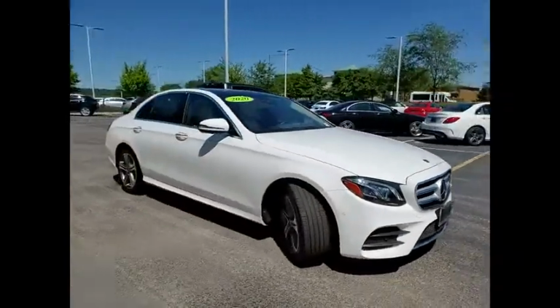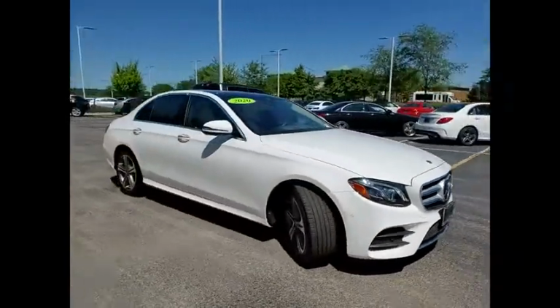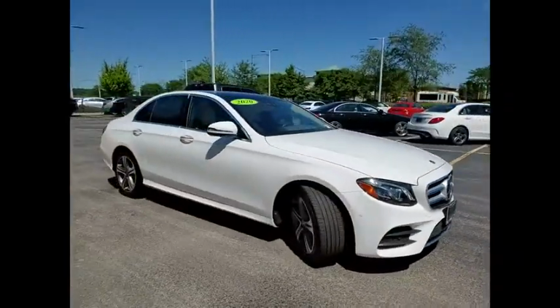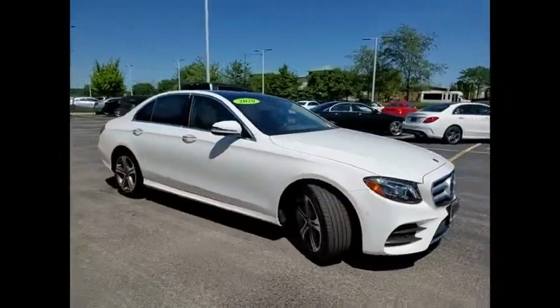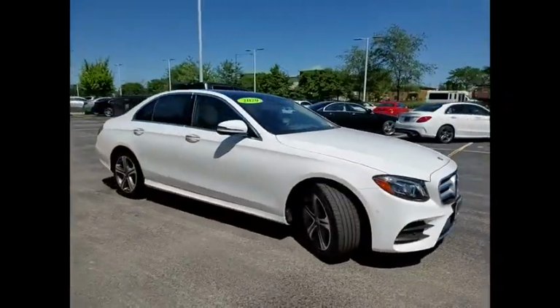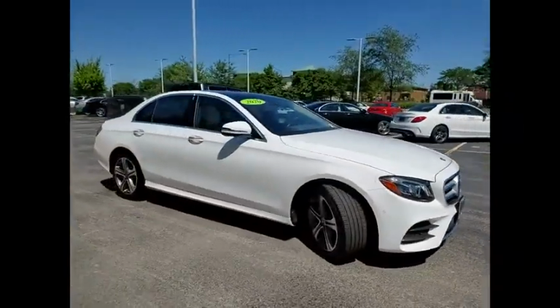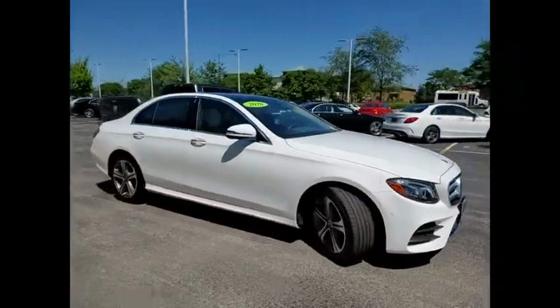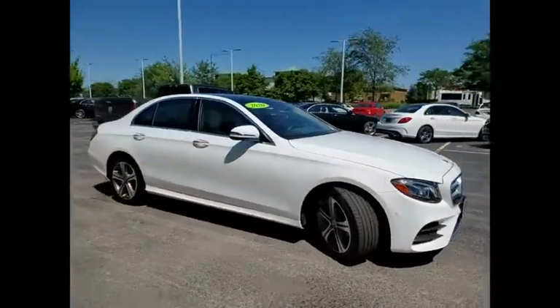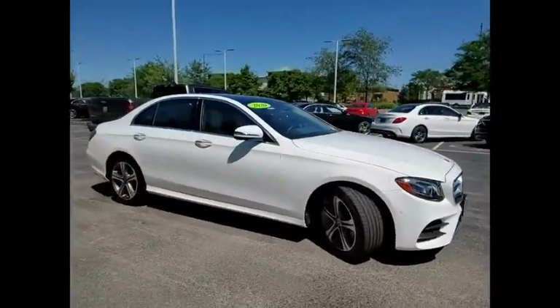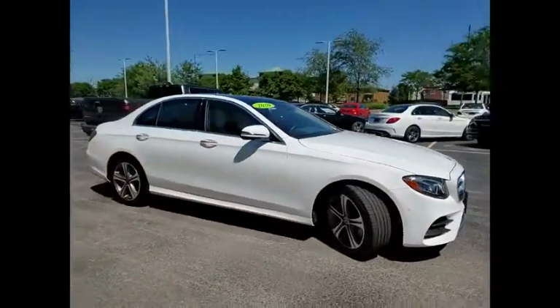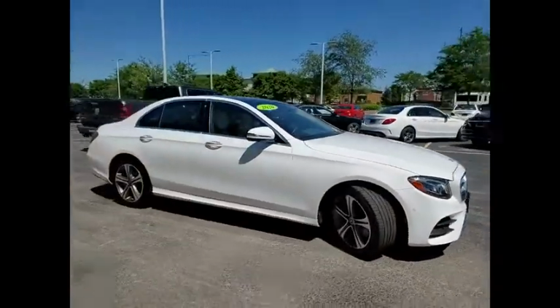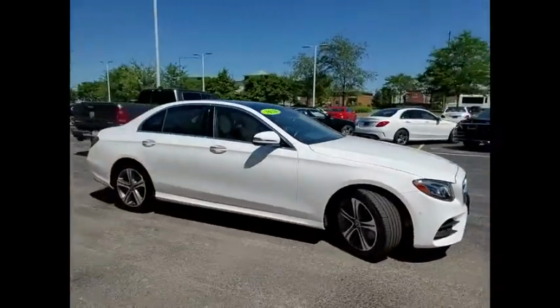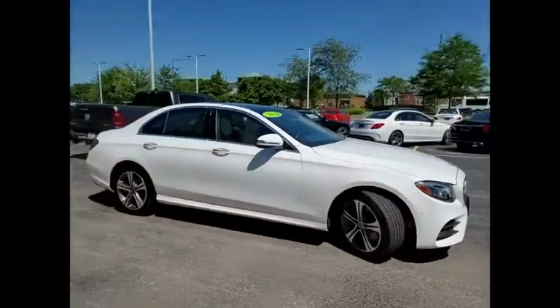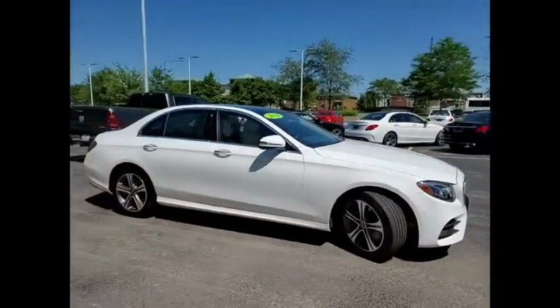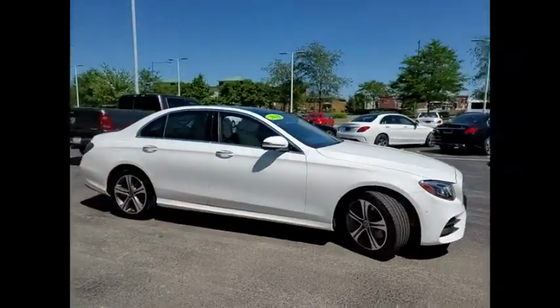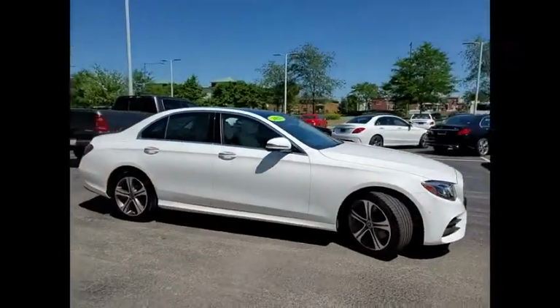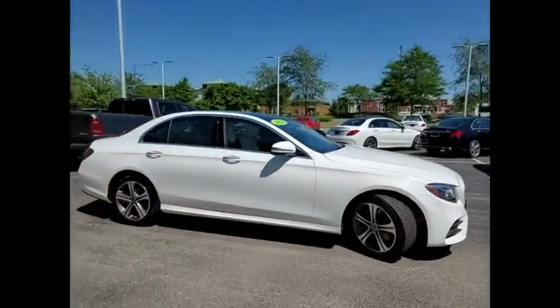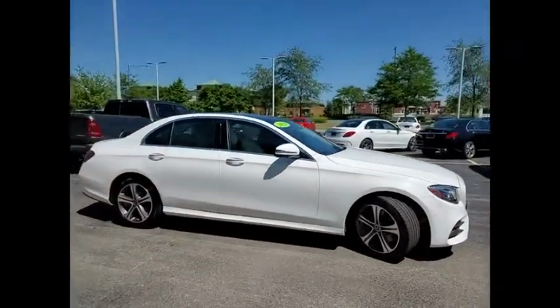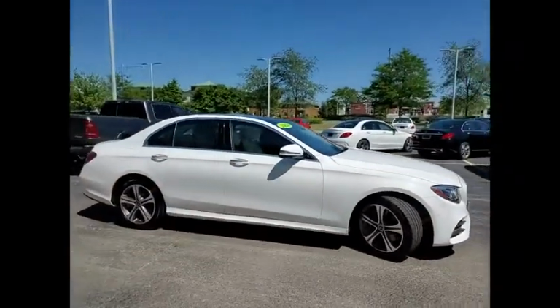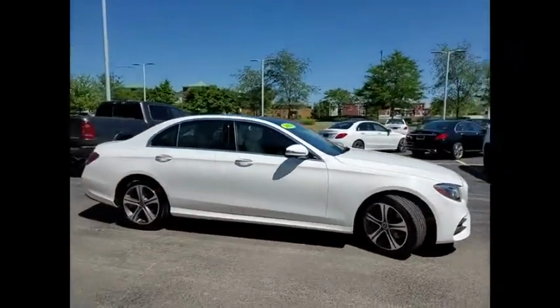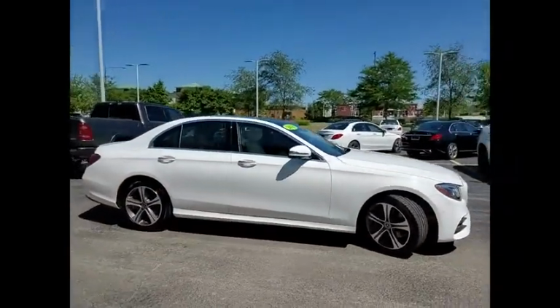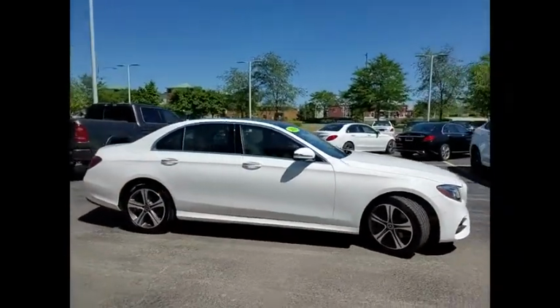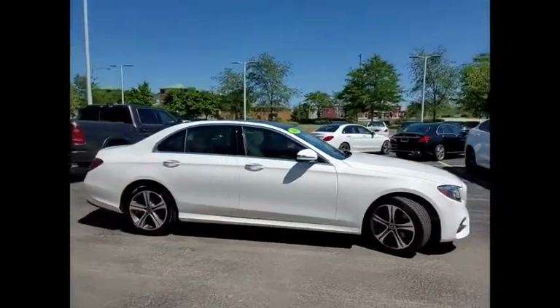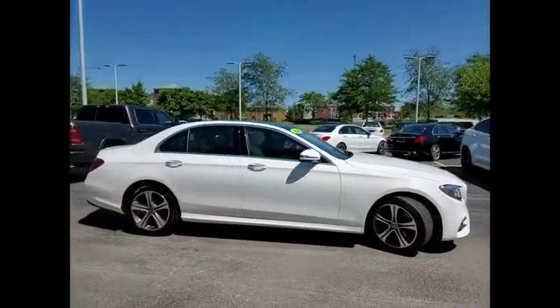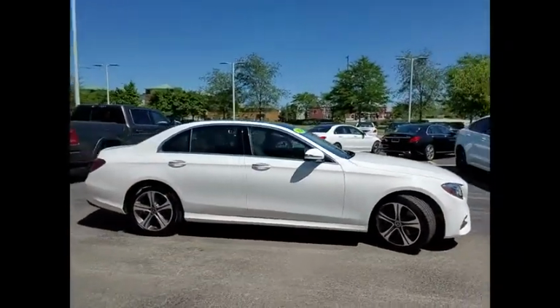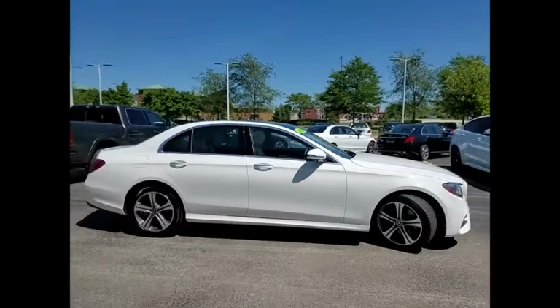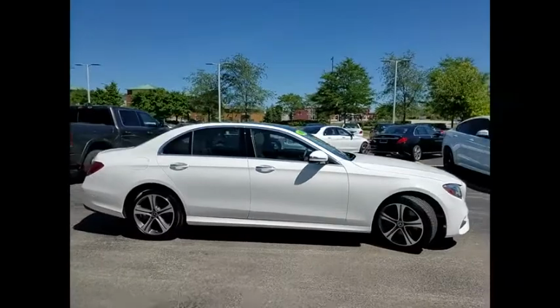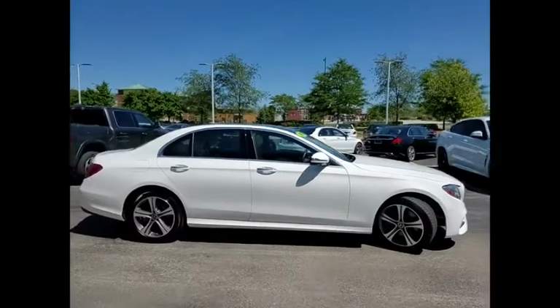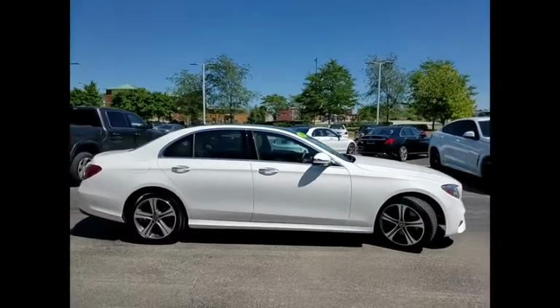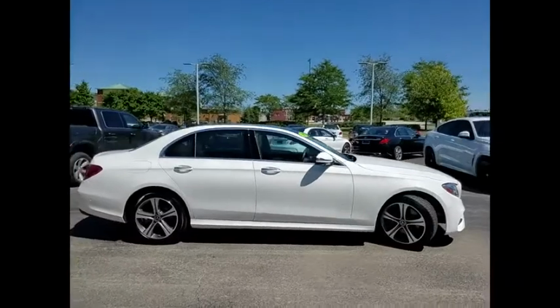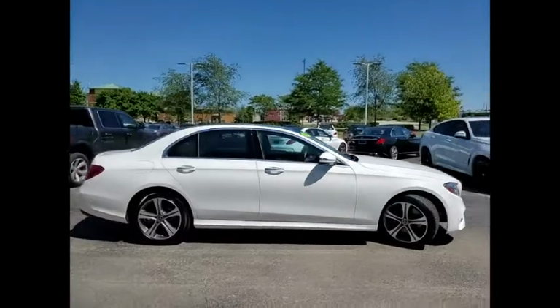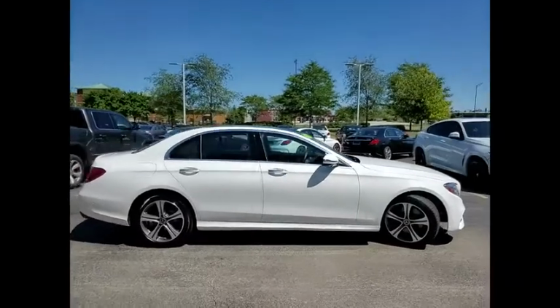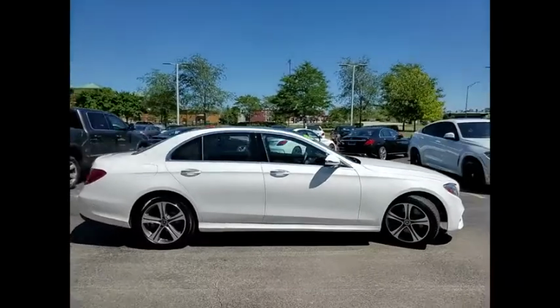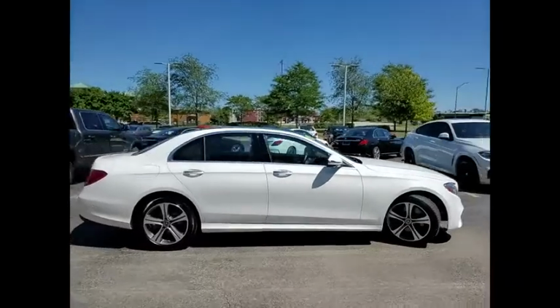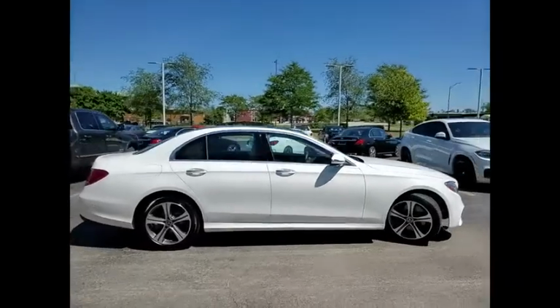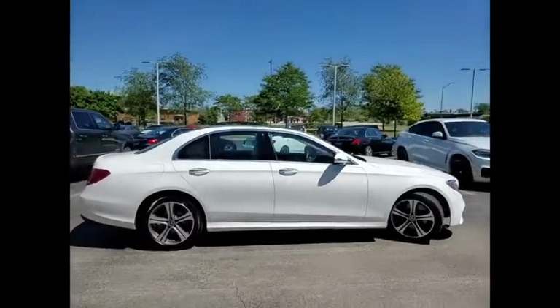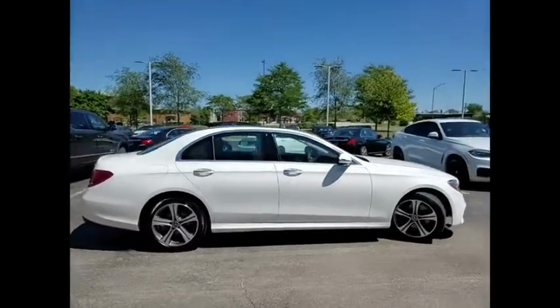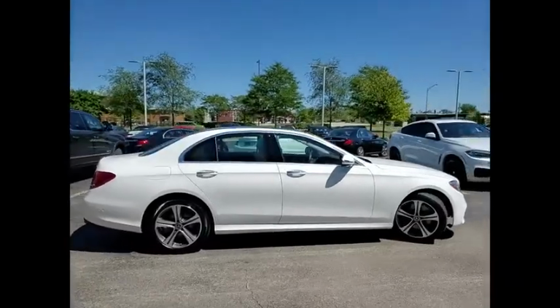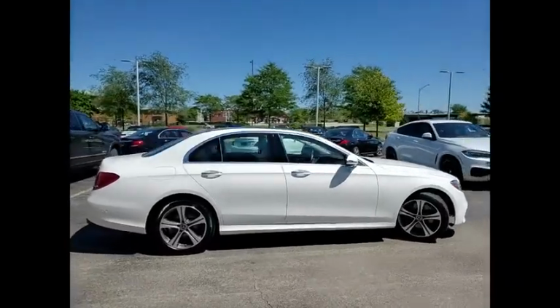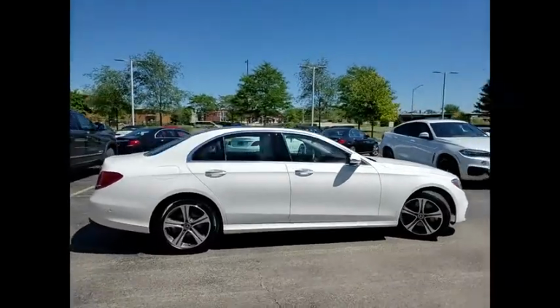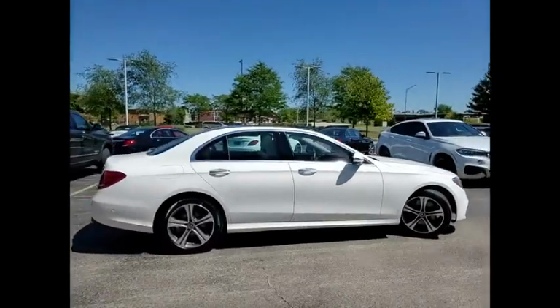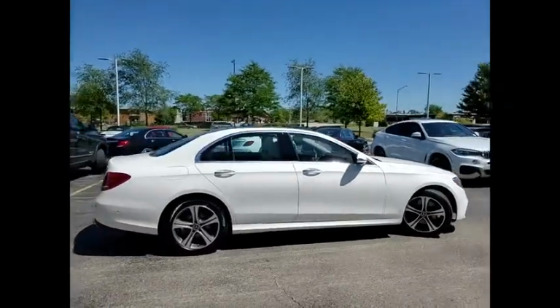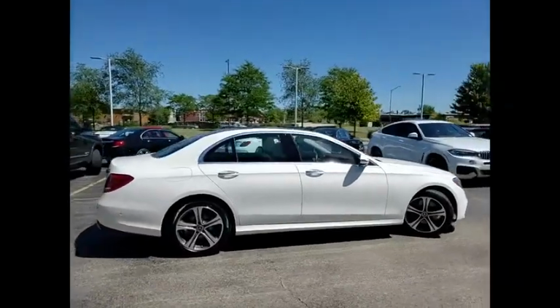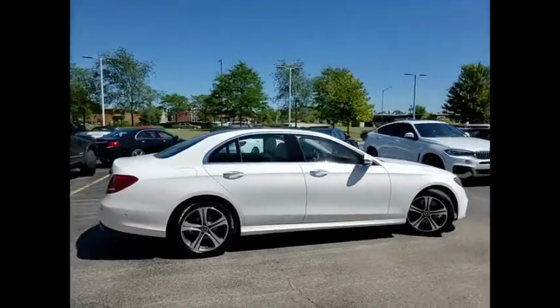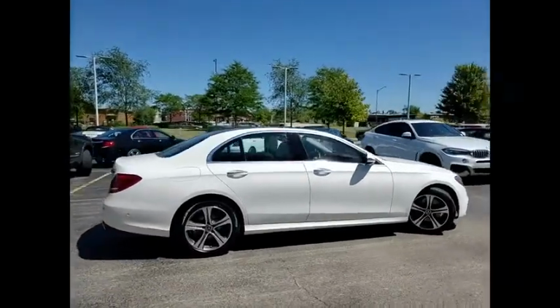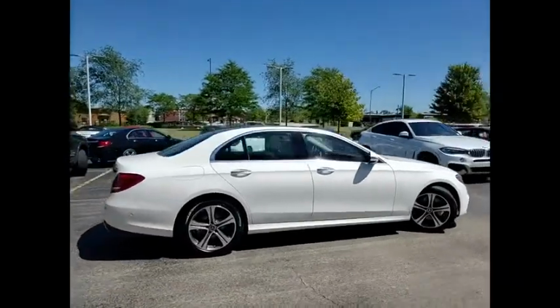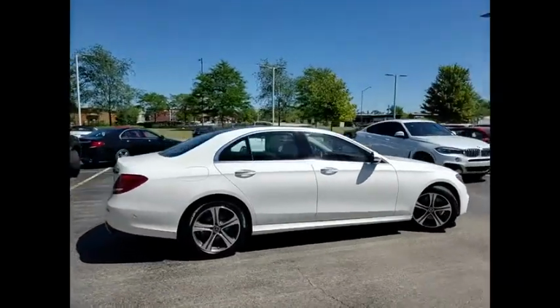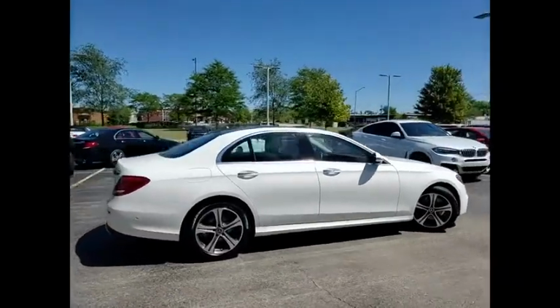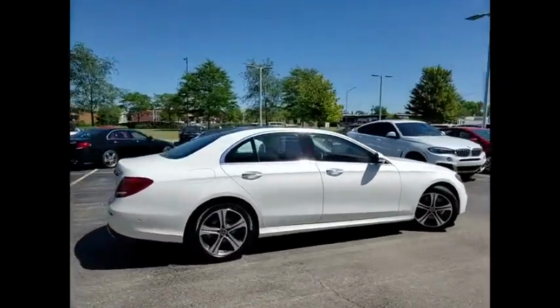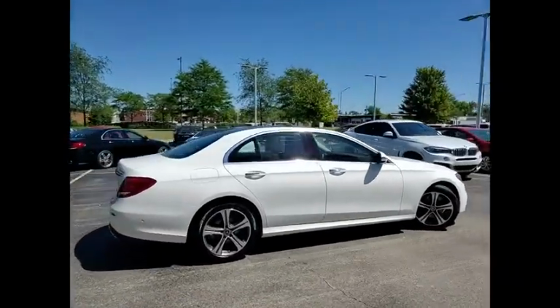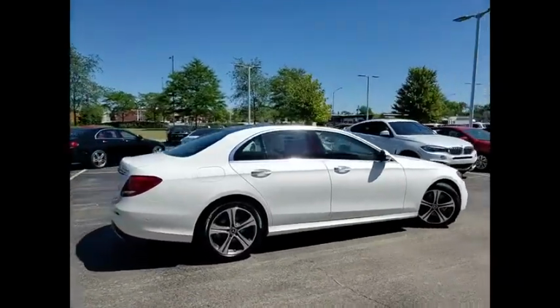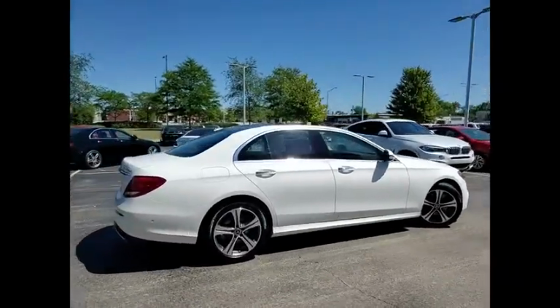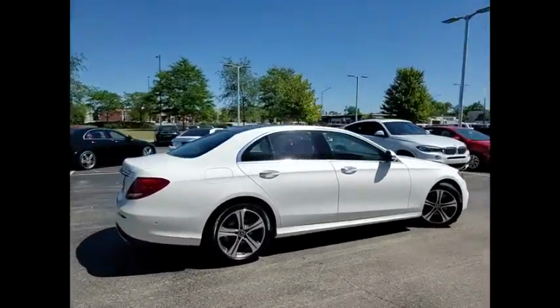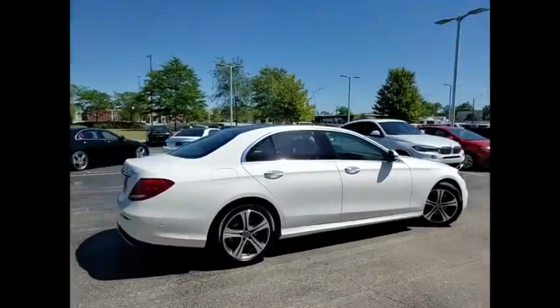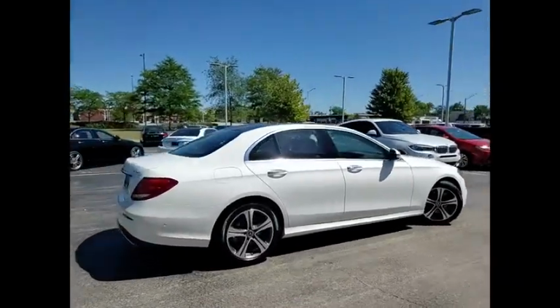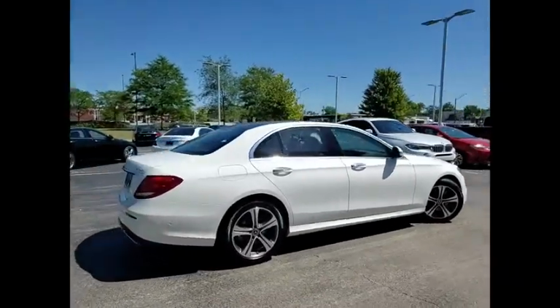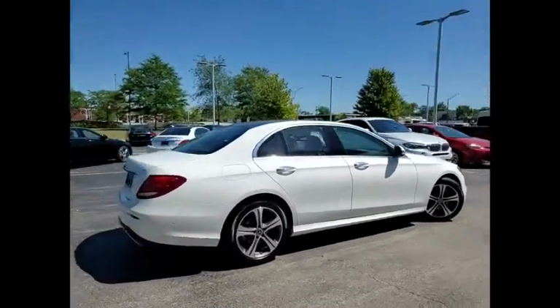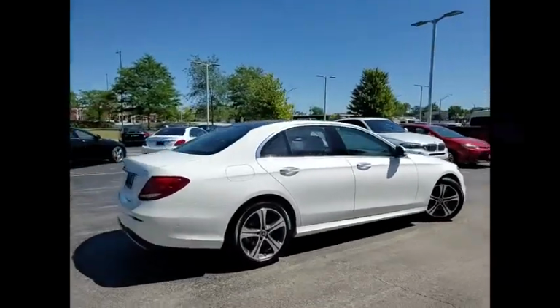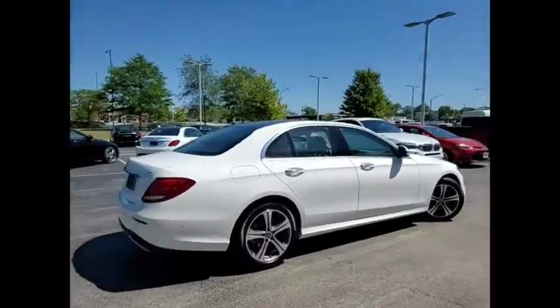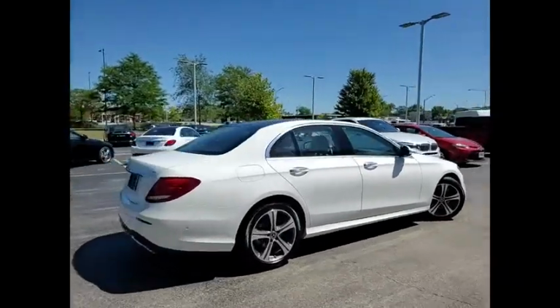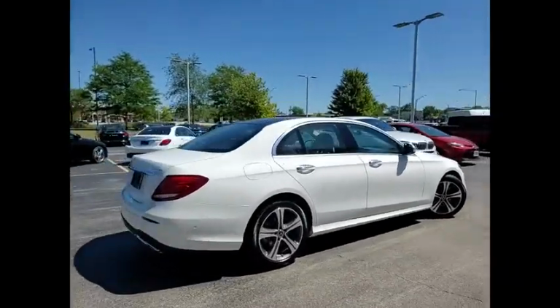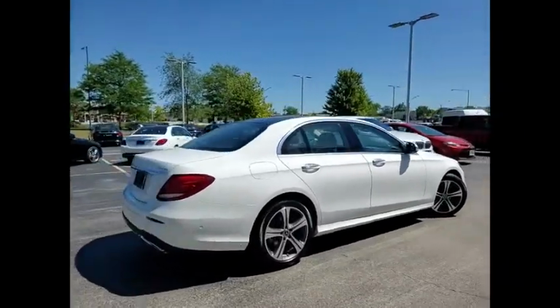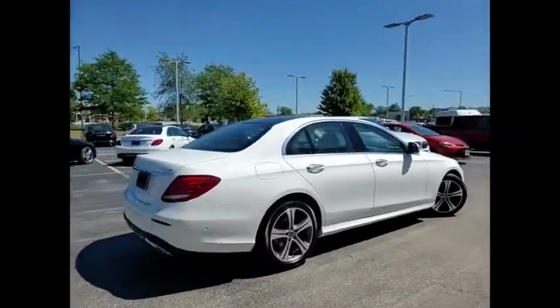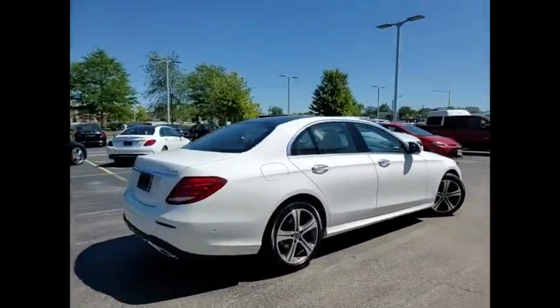The Mercedes E-Class is an impressive ride, very smooth and punchy. This vehicle has less than 8,000 miles.